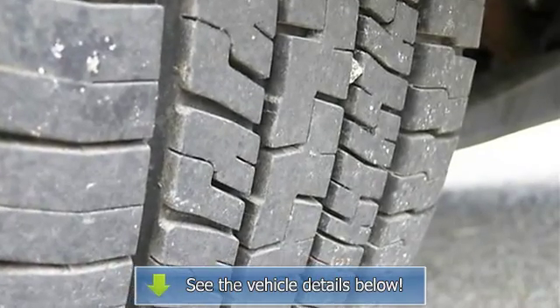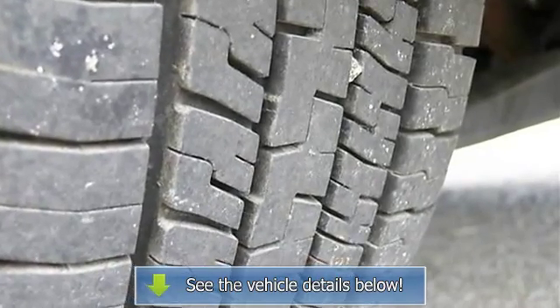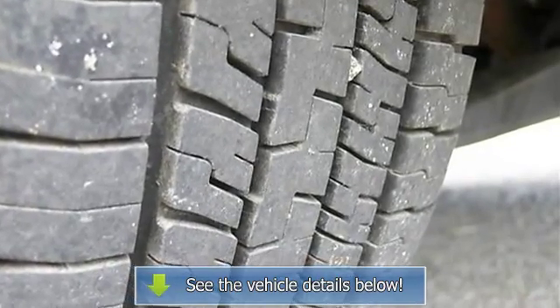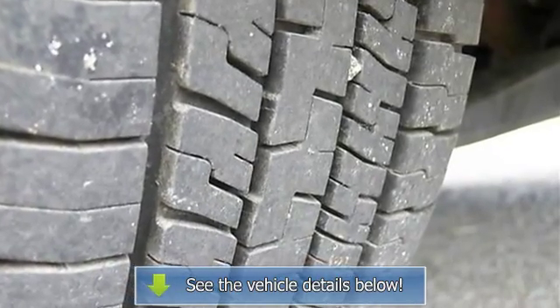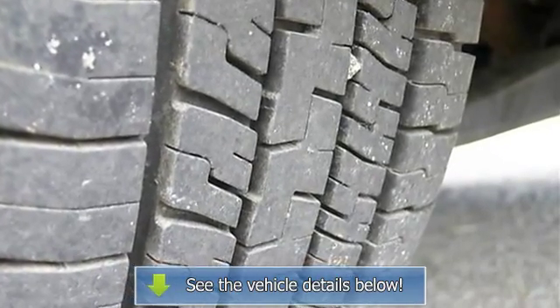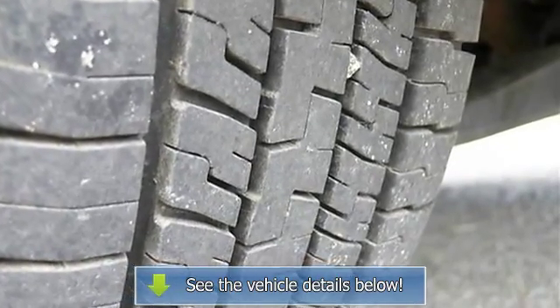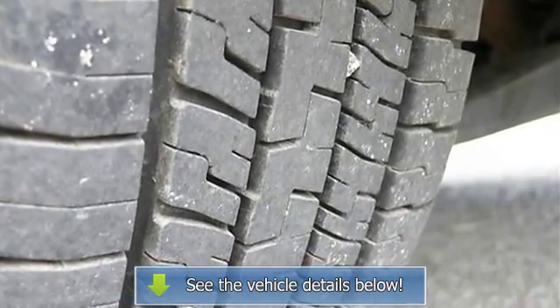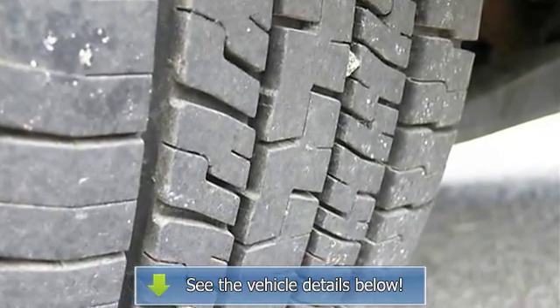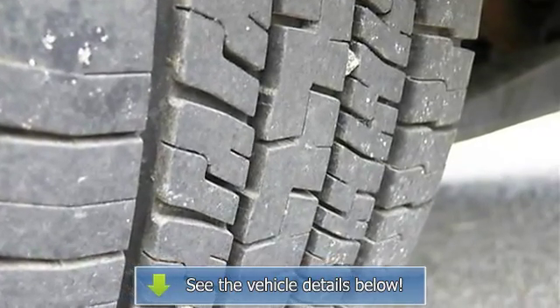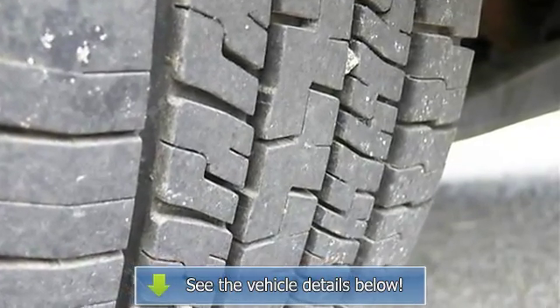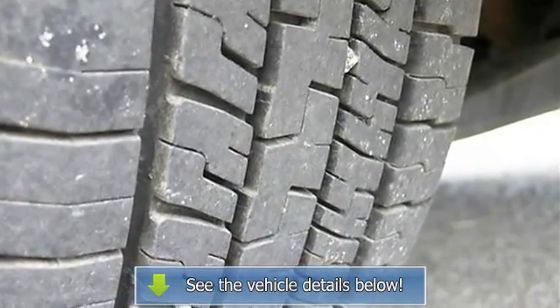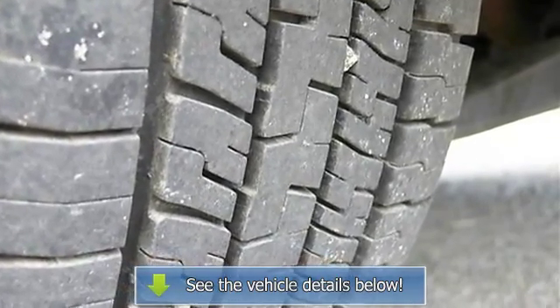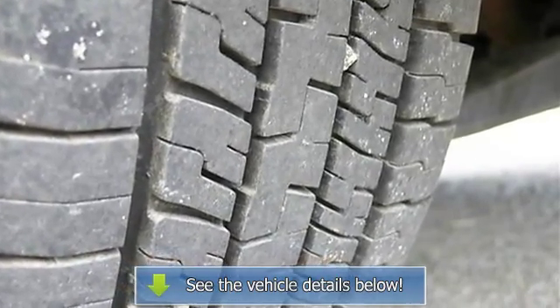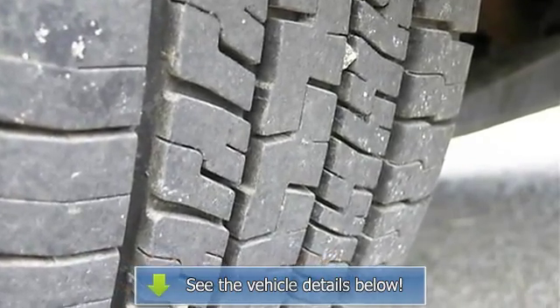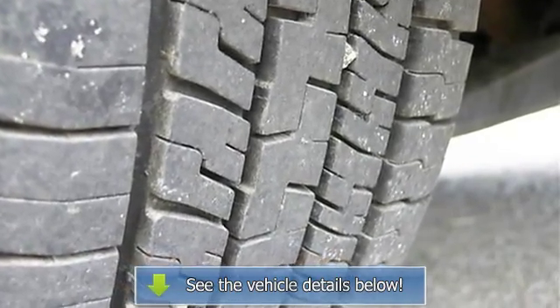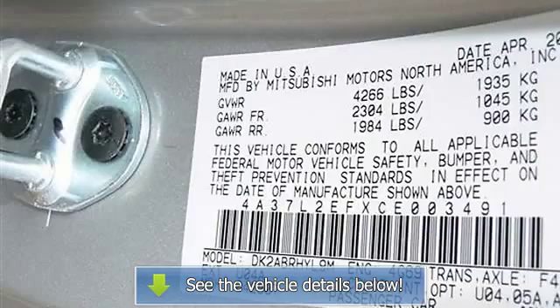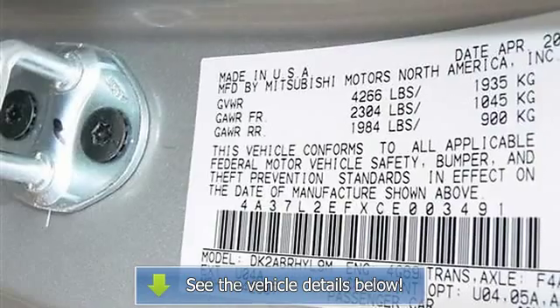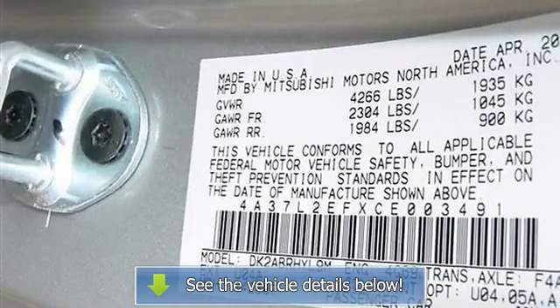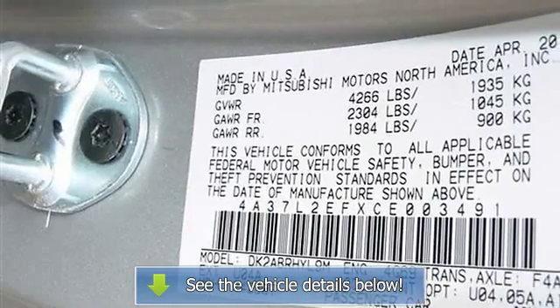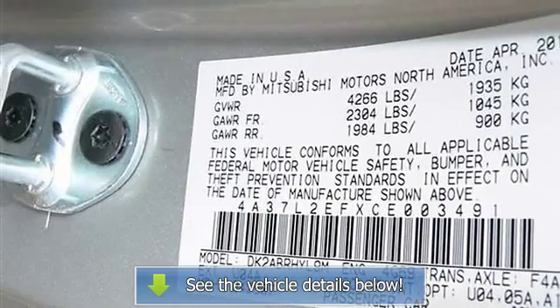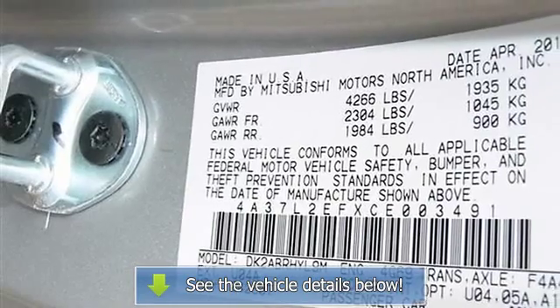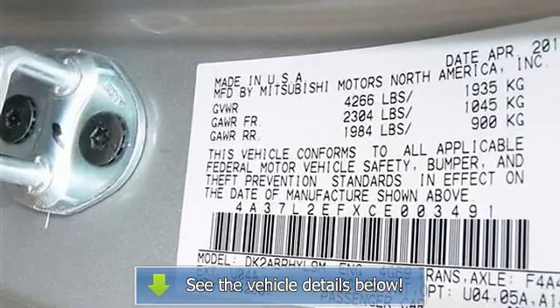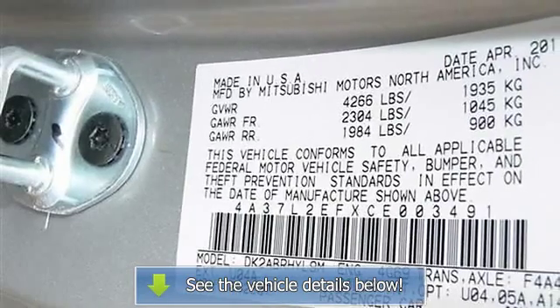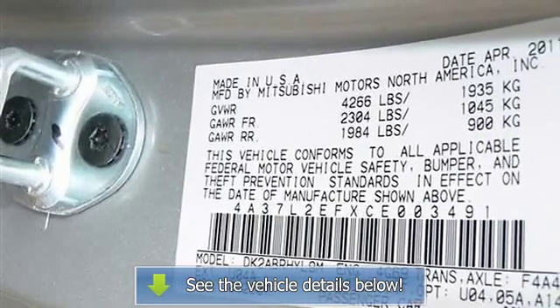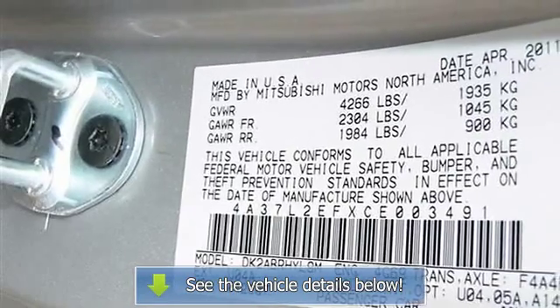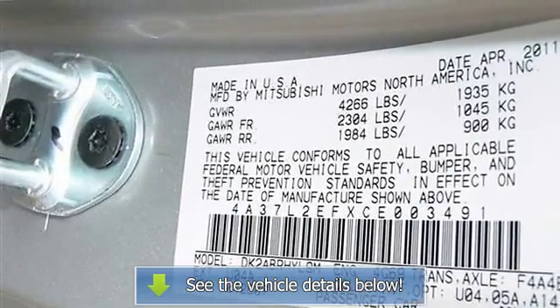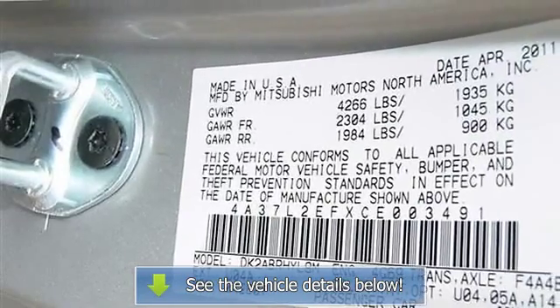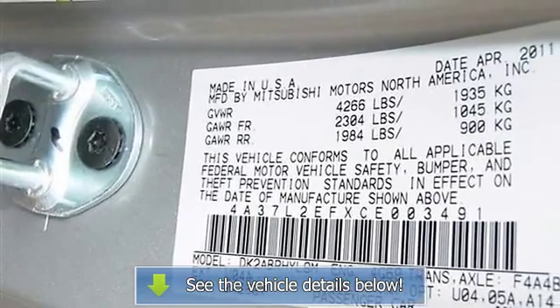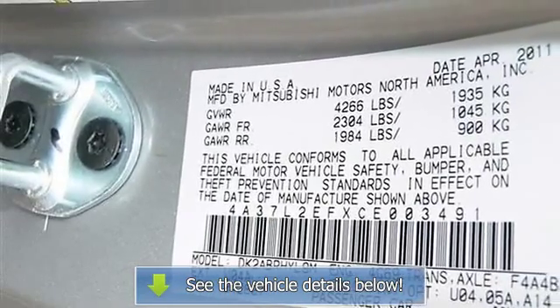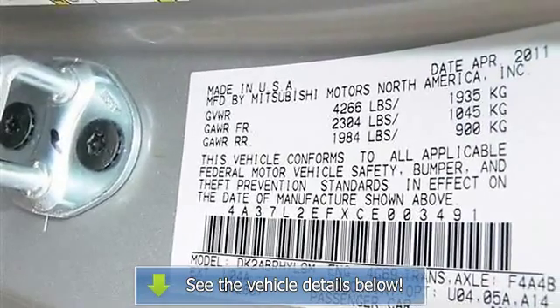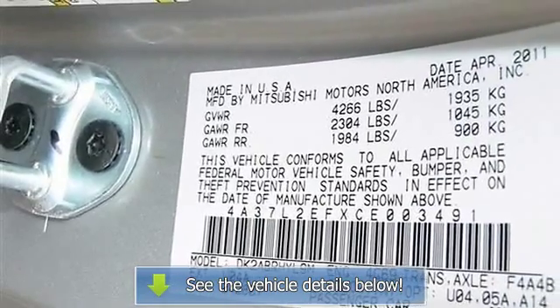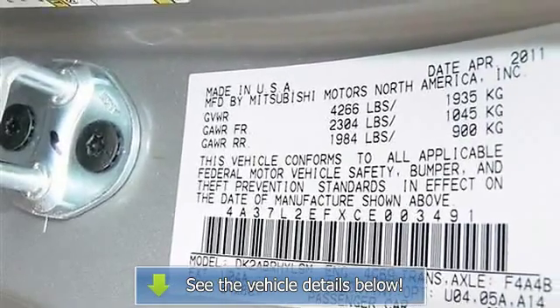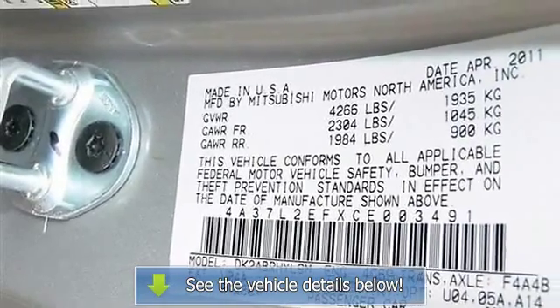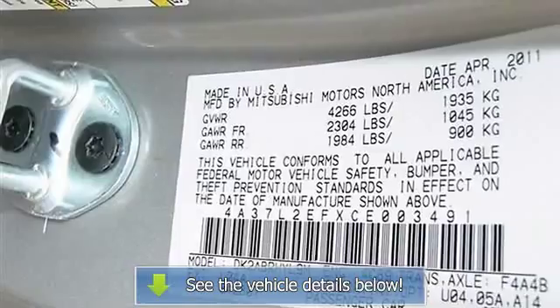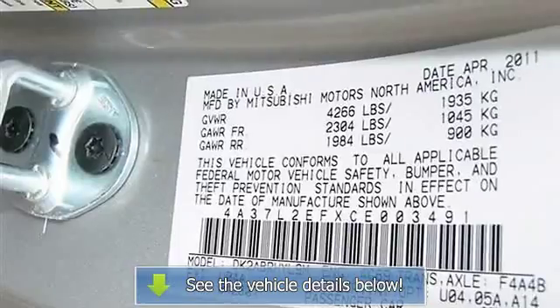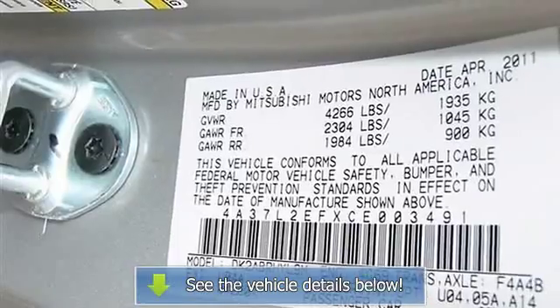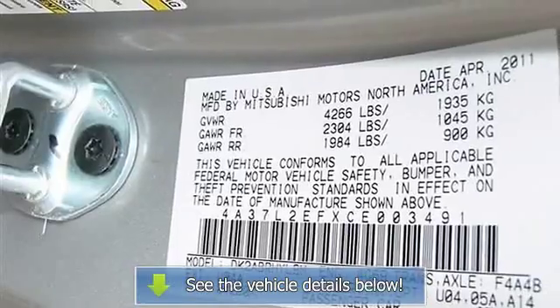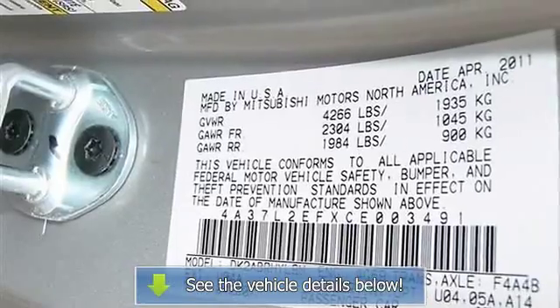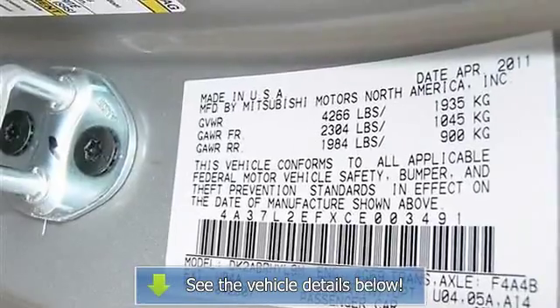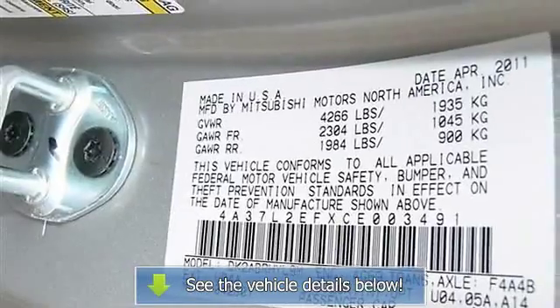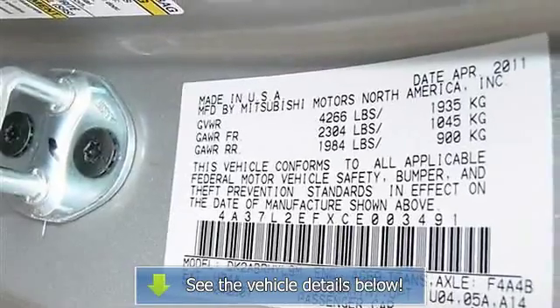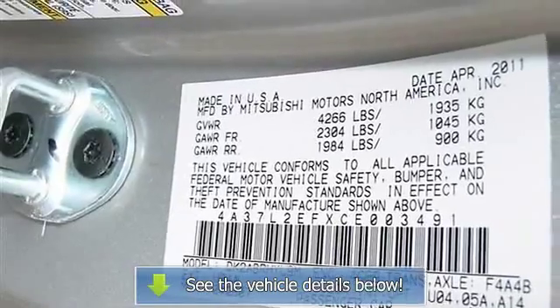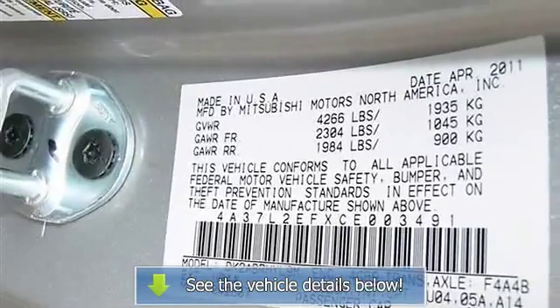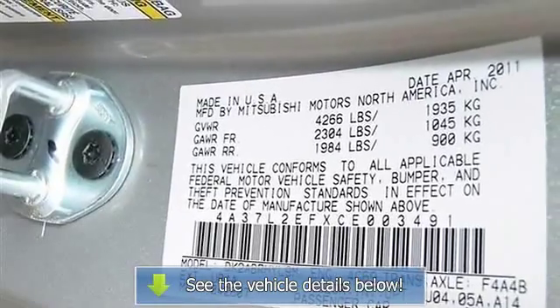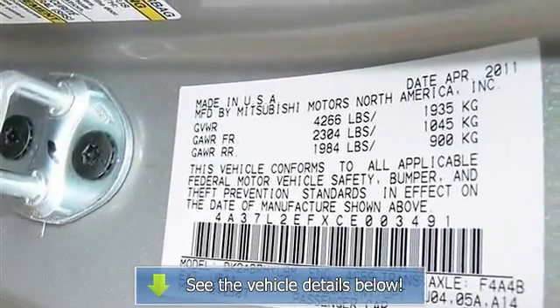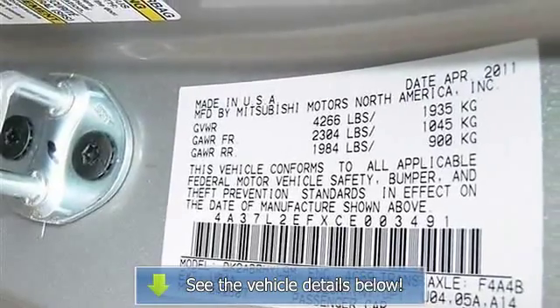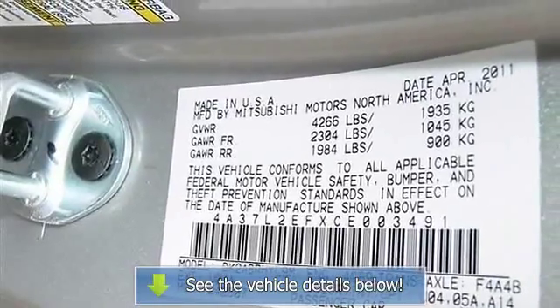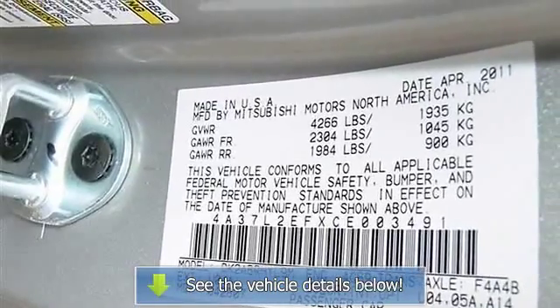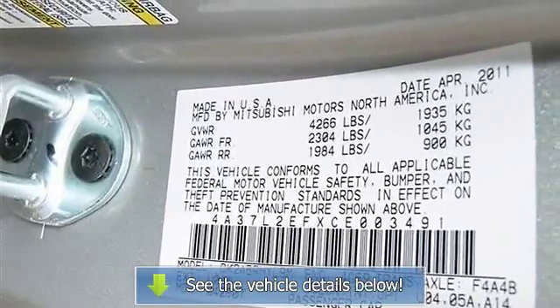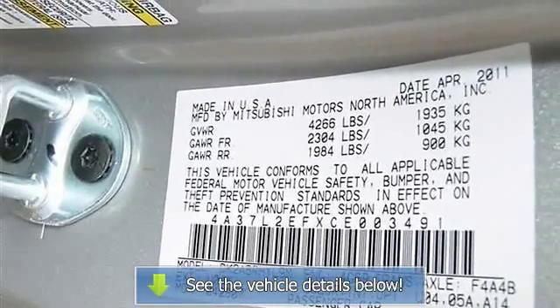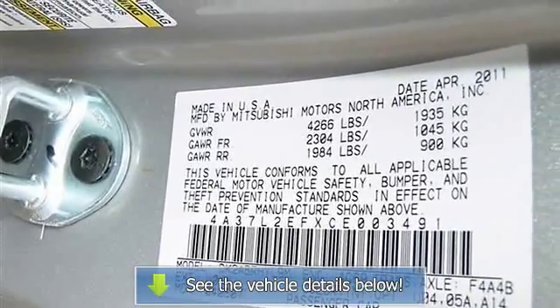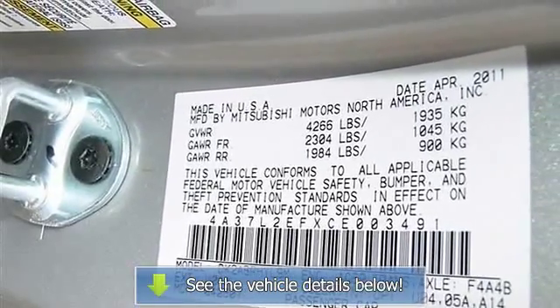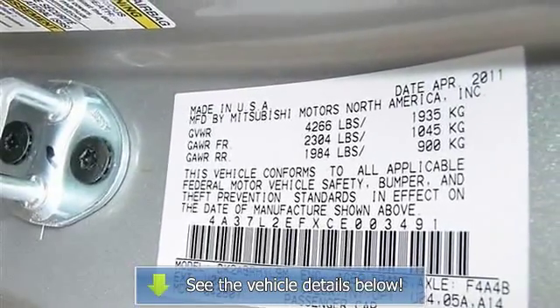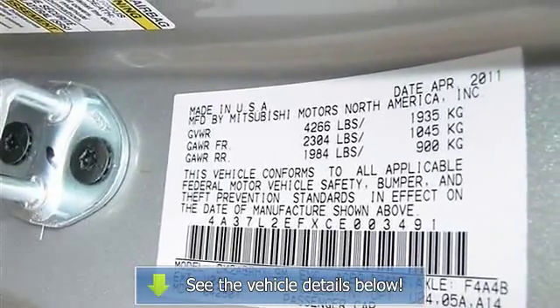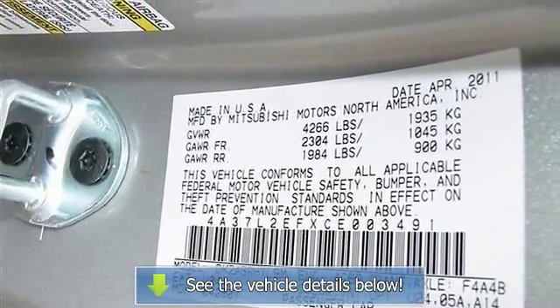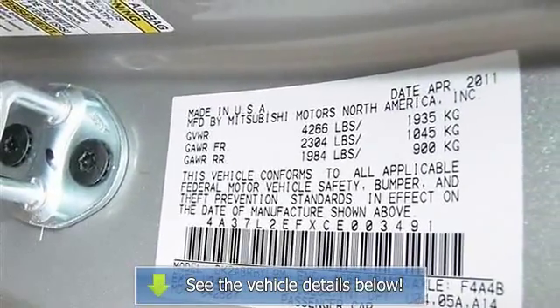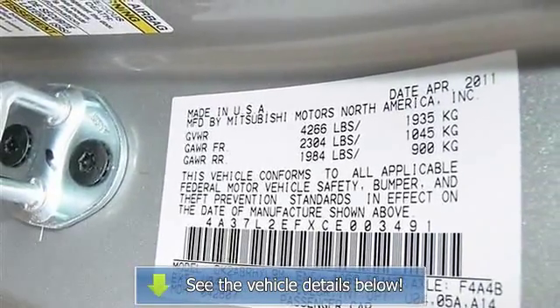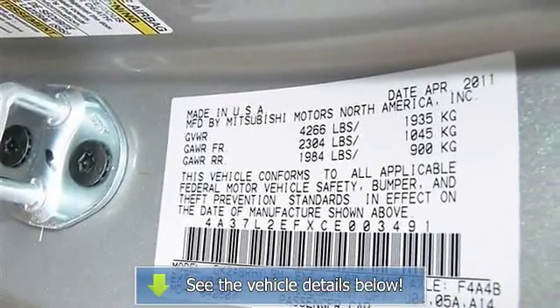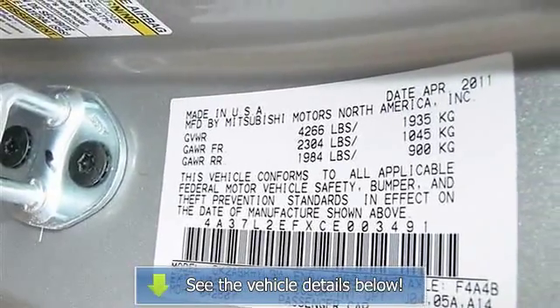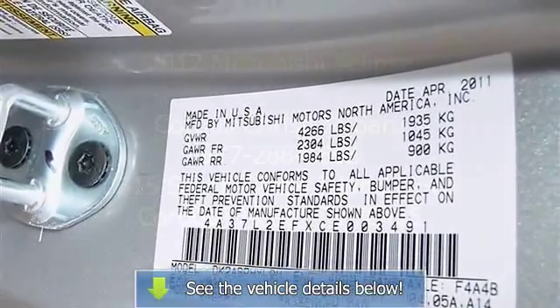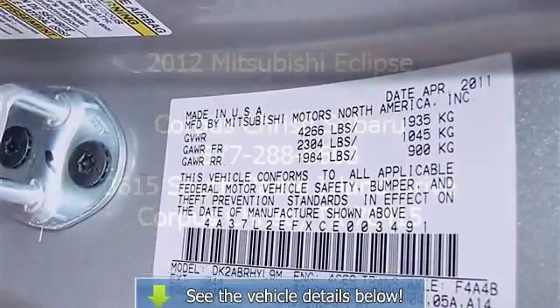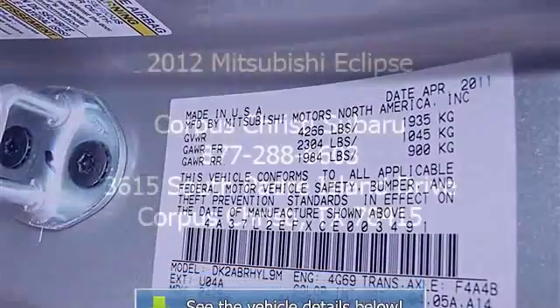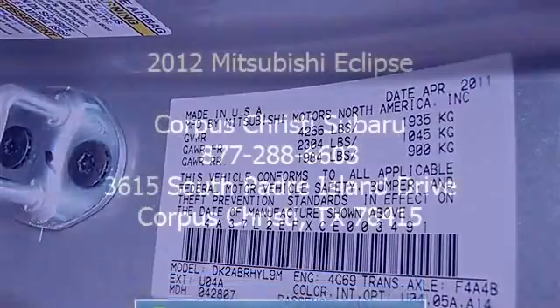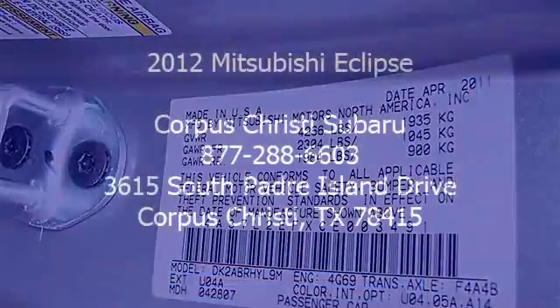Adjustable steering wheel, steering wheel audio controls, leather steering wheel, power windows, power door locks.